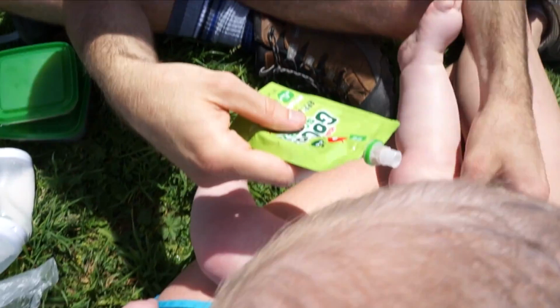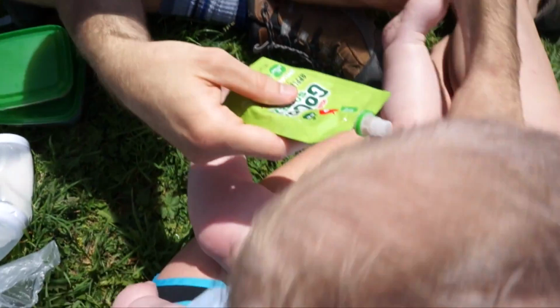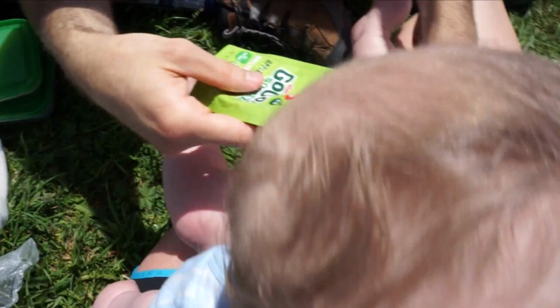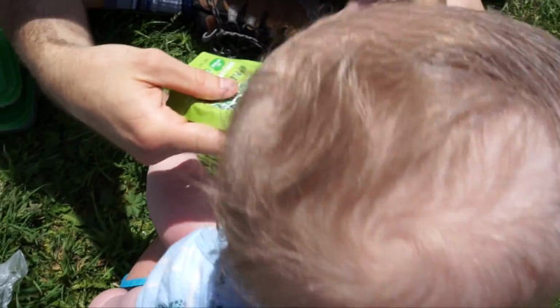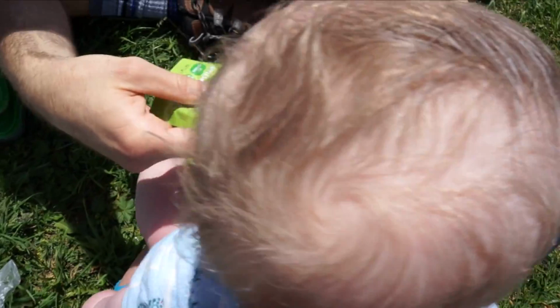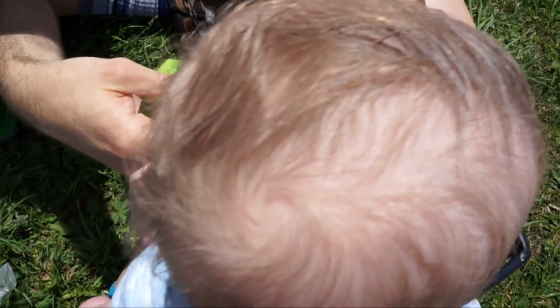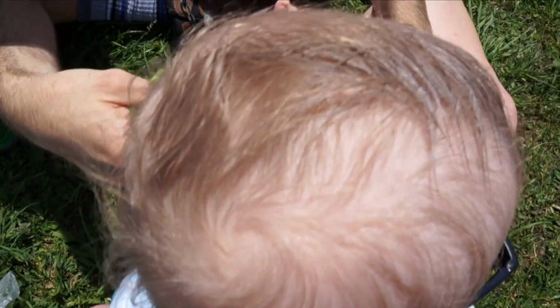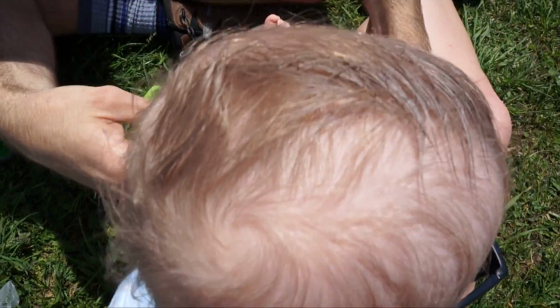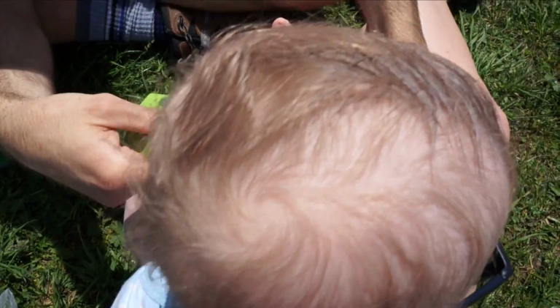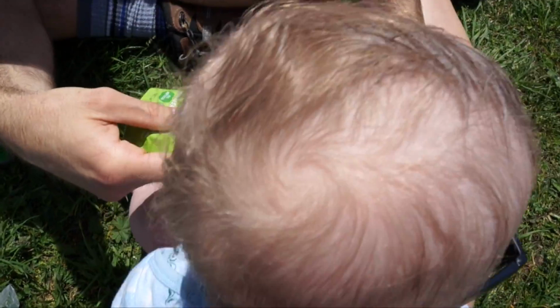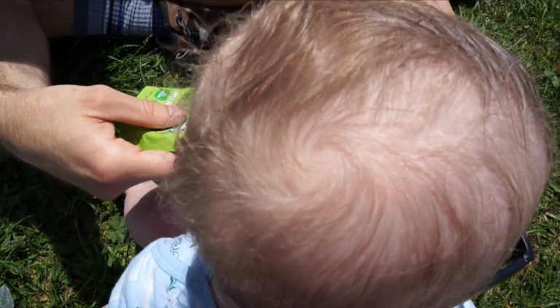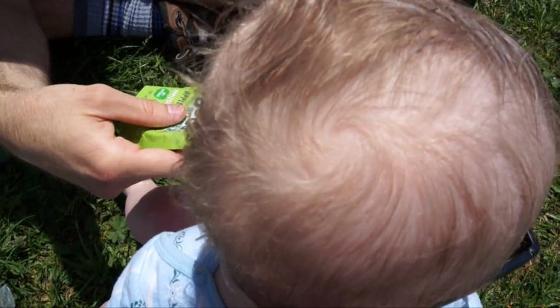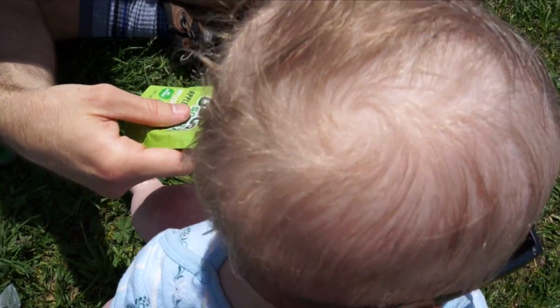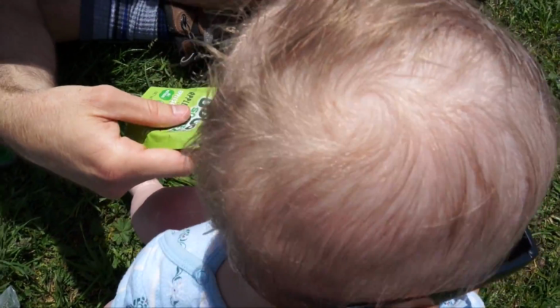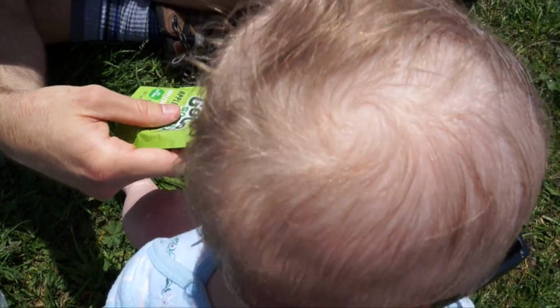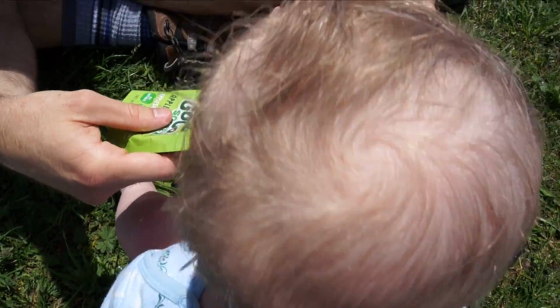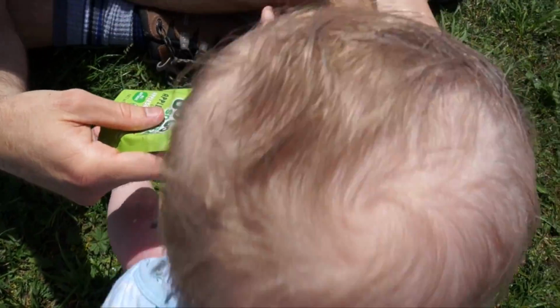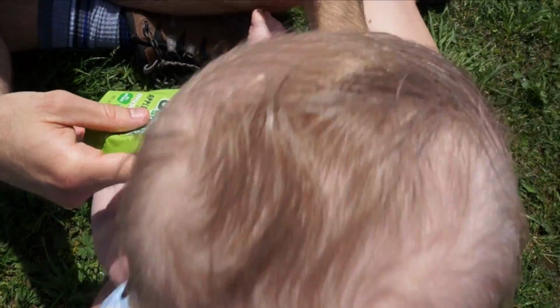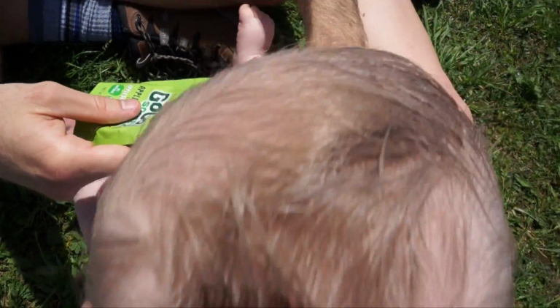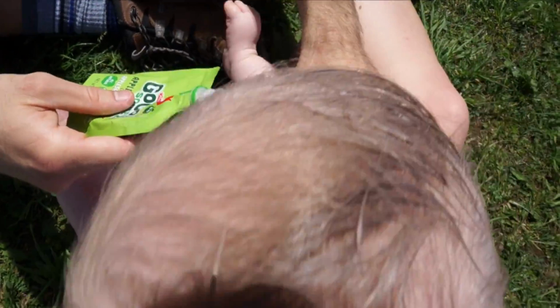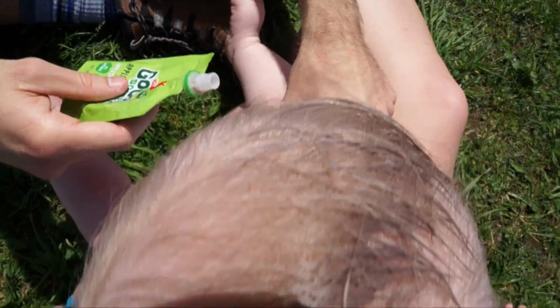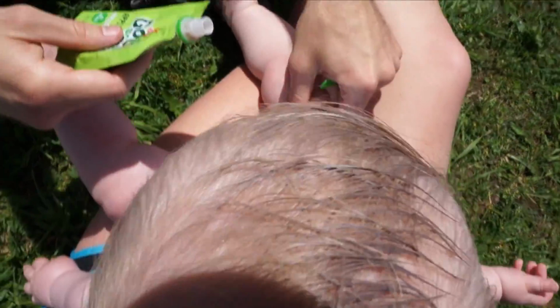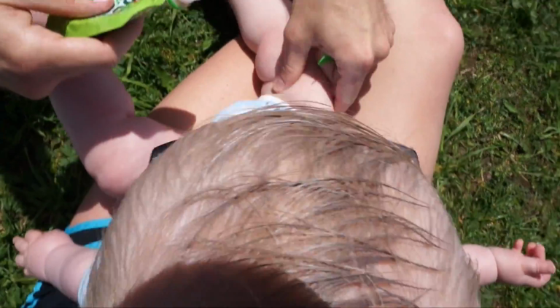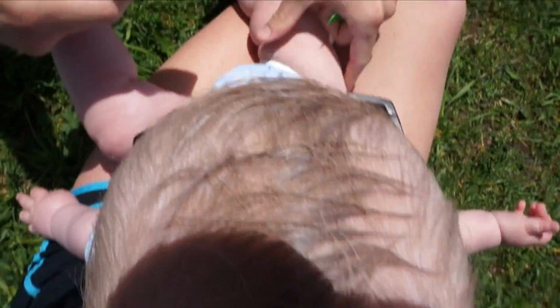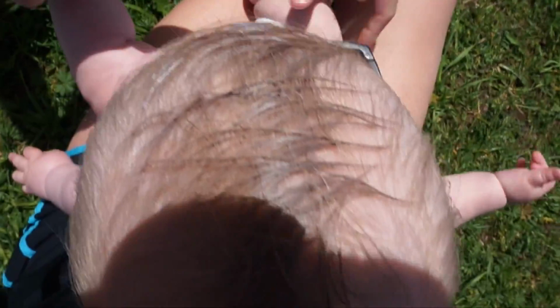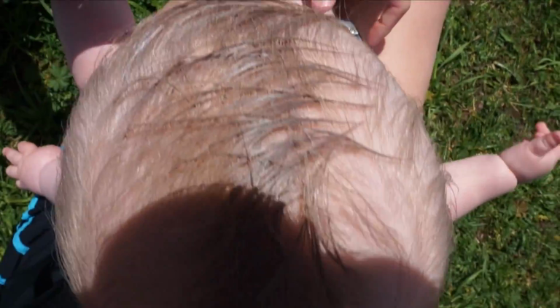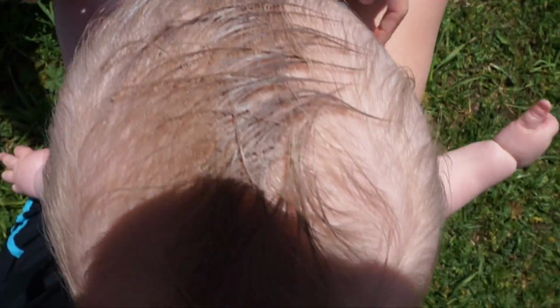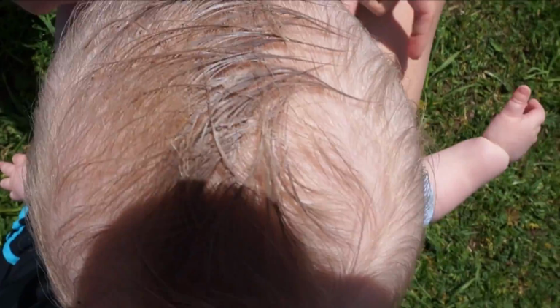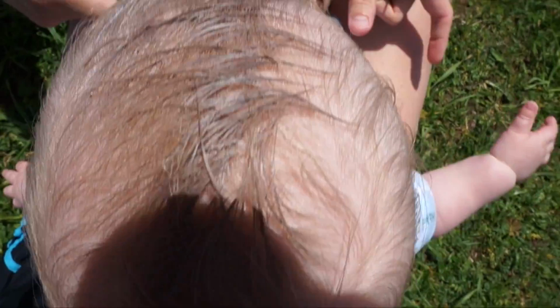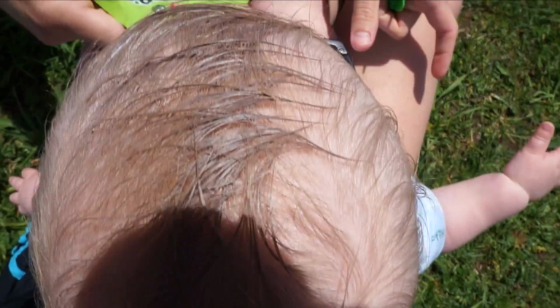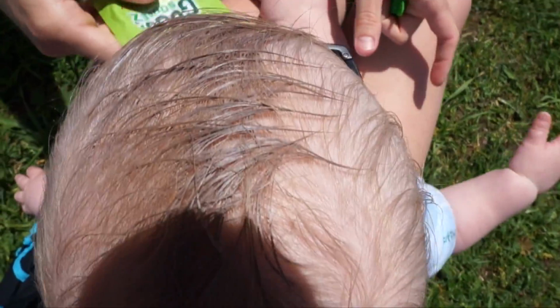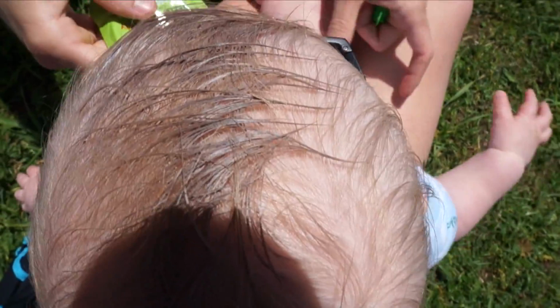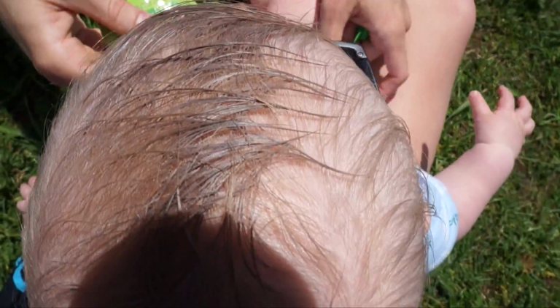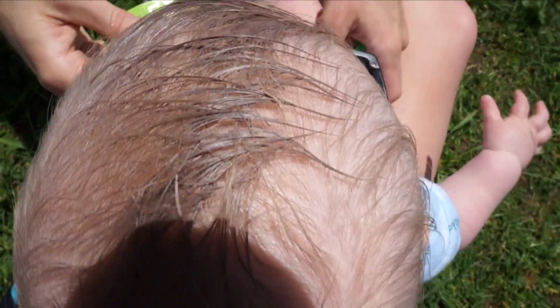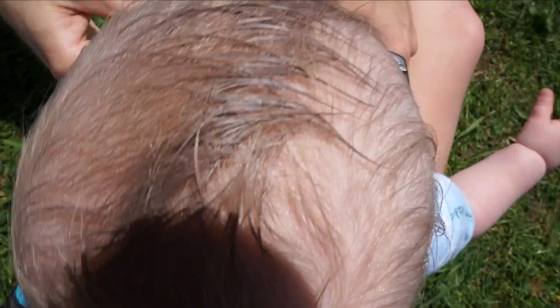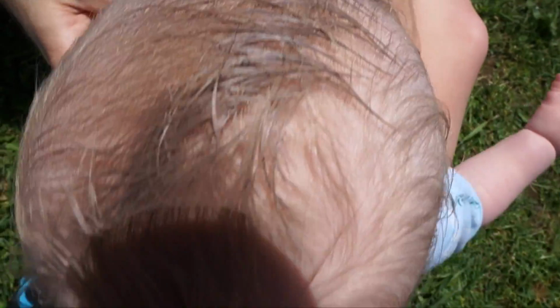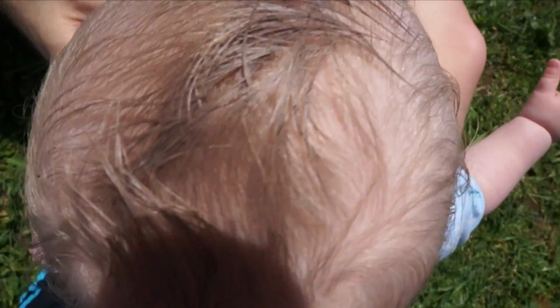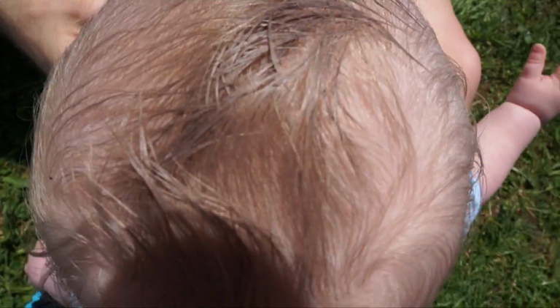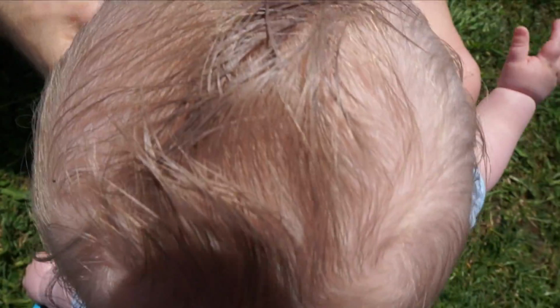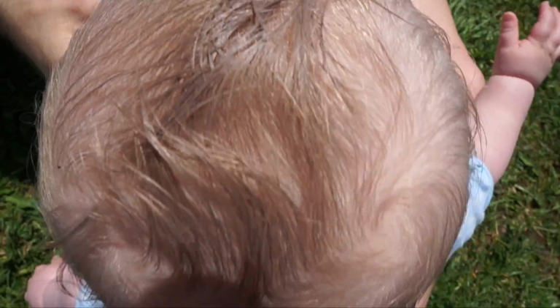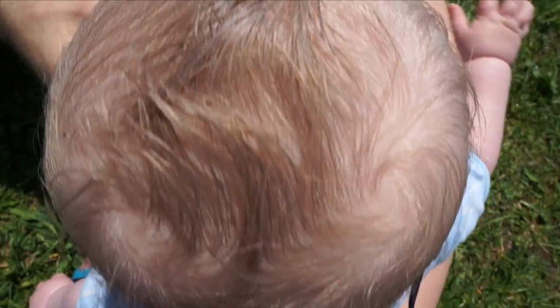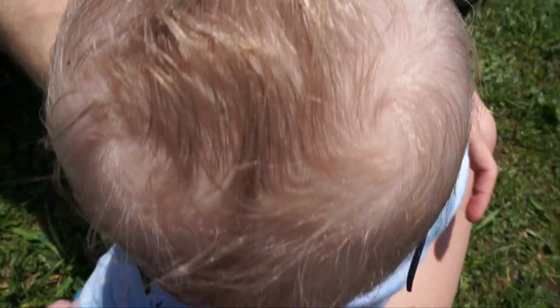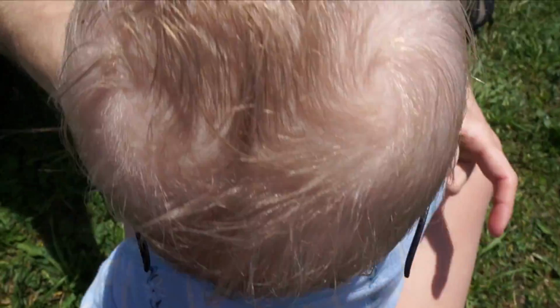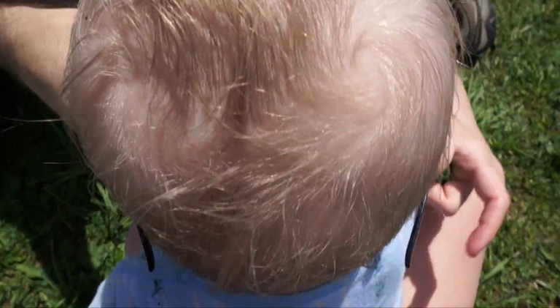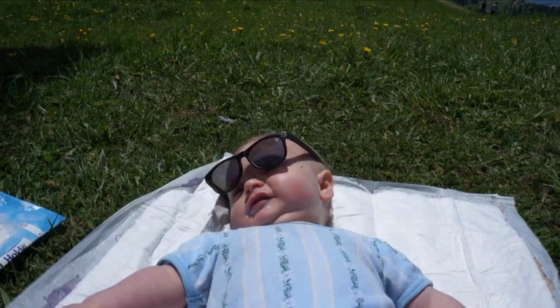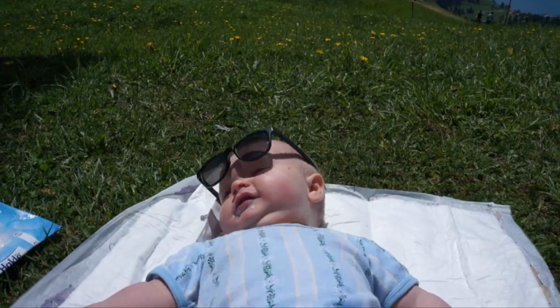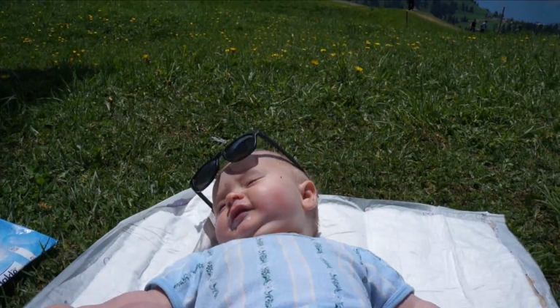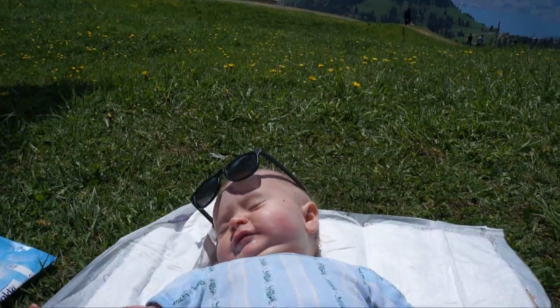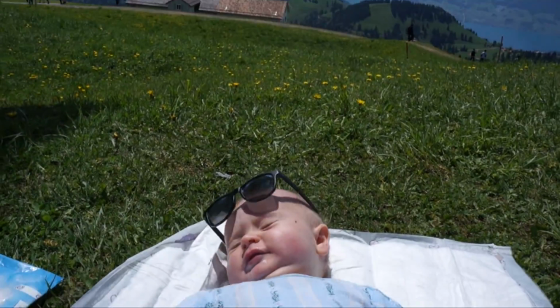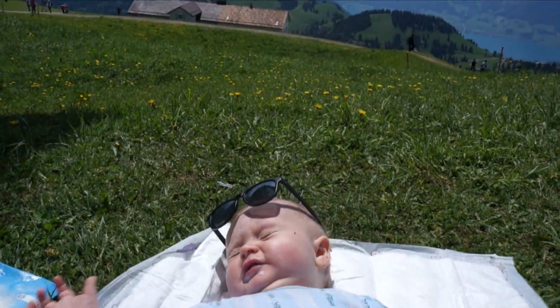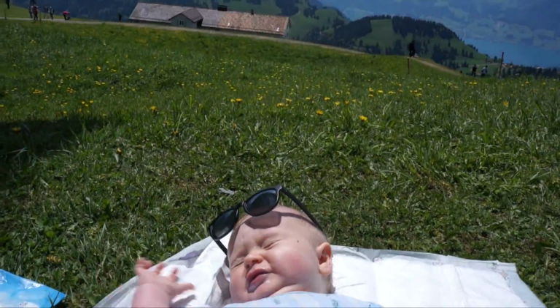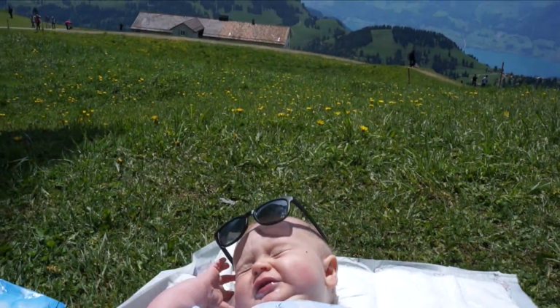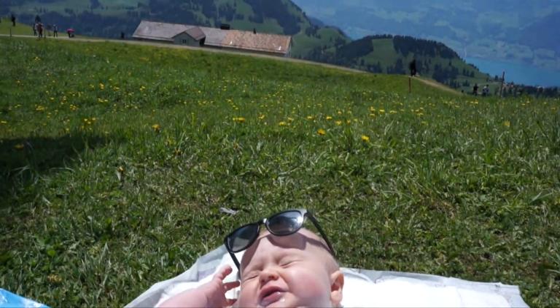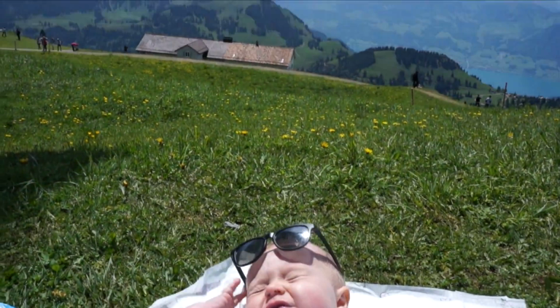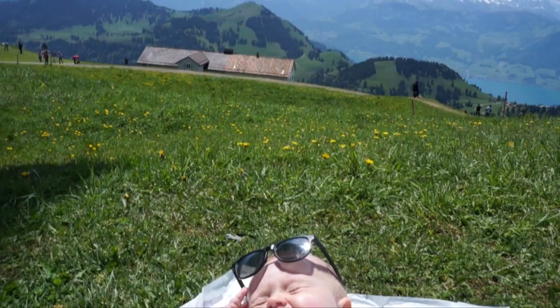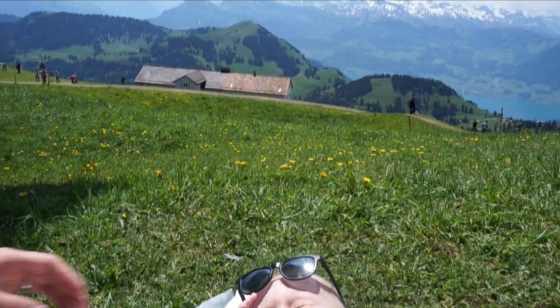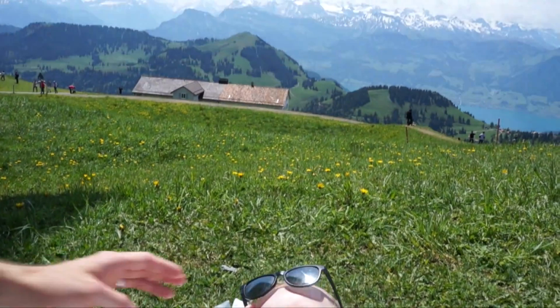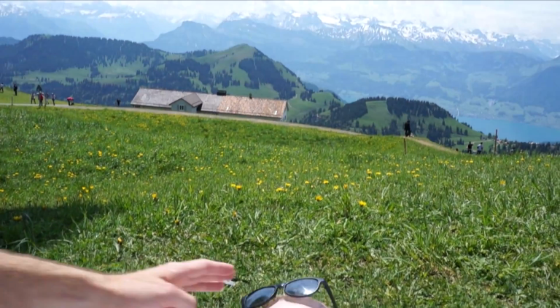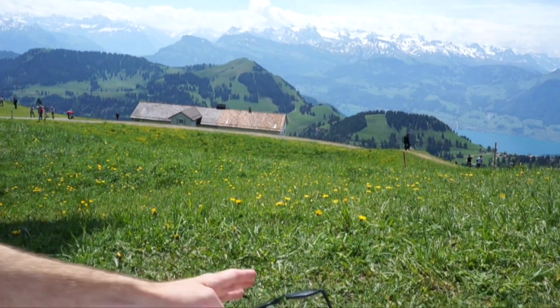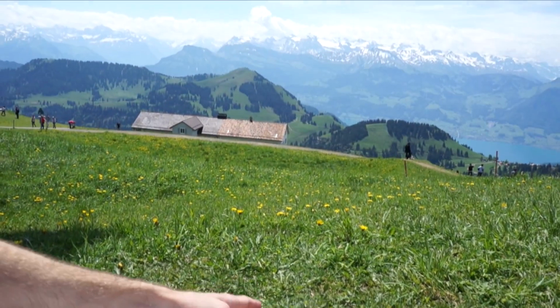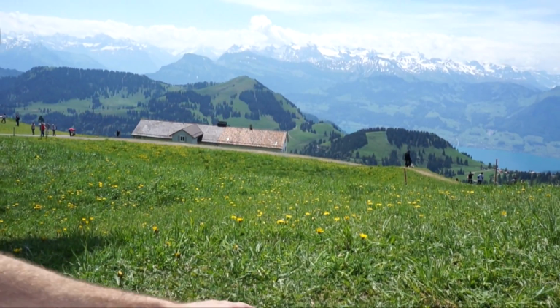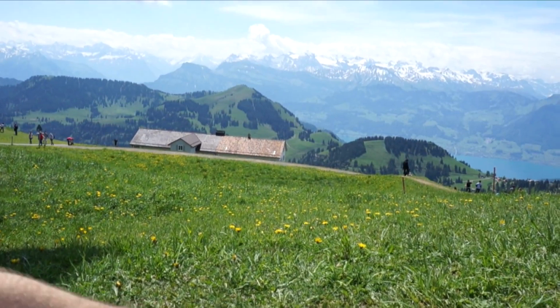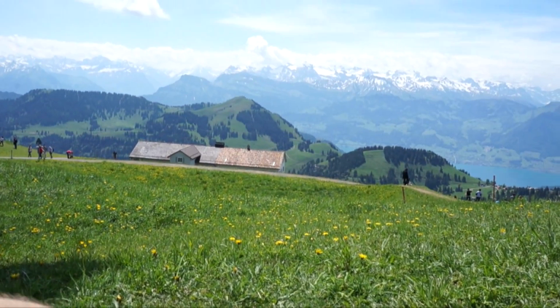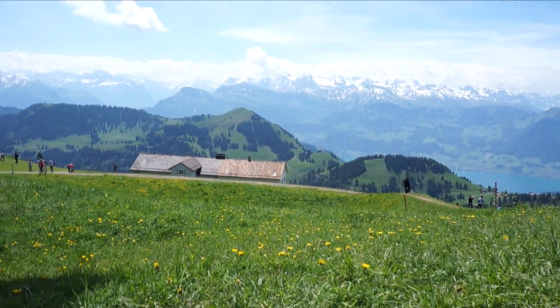This is what a very sunscreened head looks like. Are you getting your diaper changed on top of the Rigi?